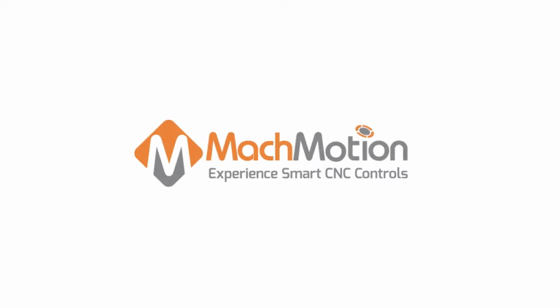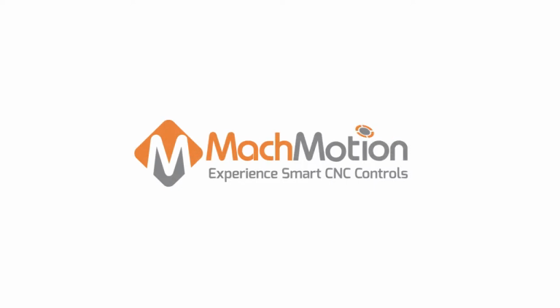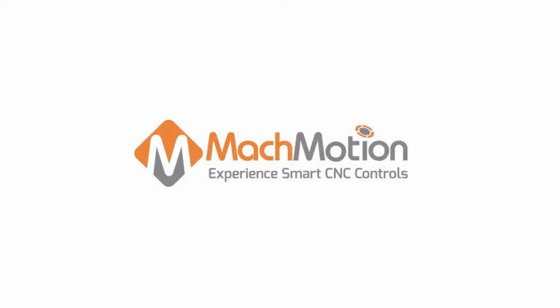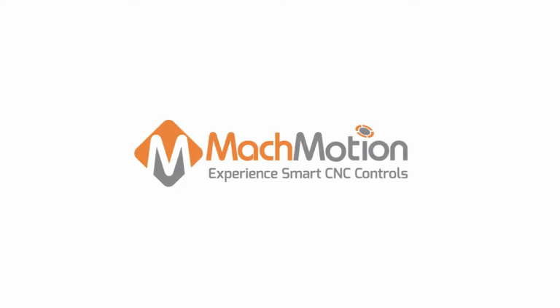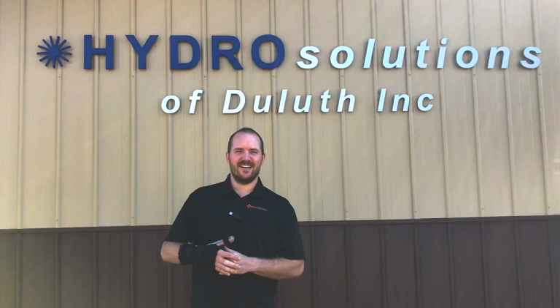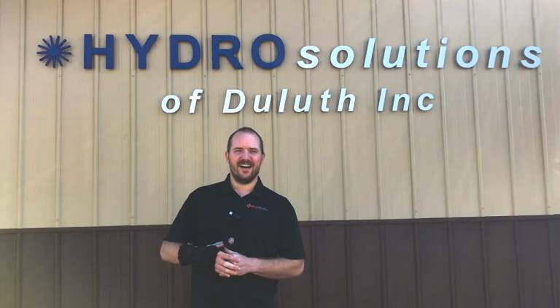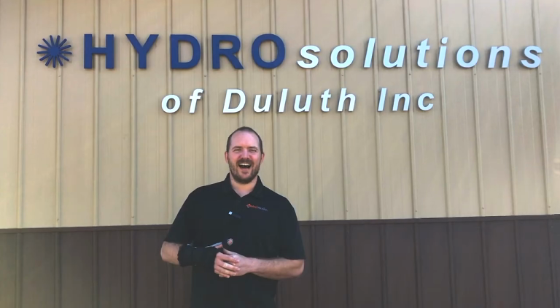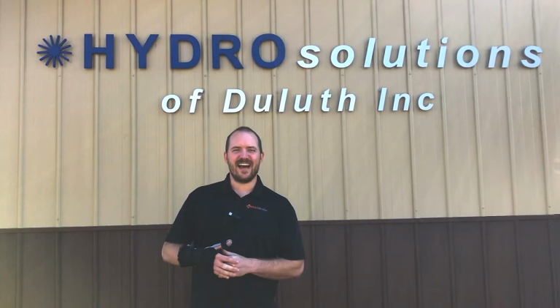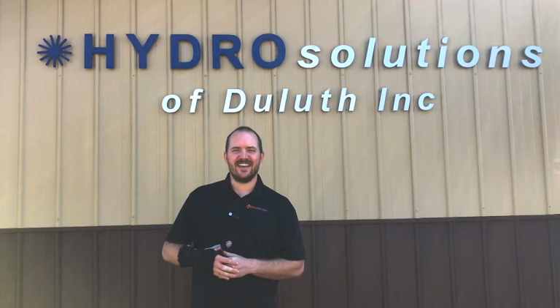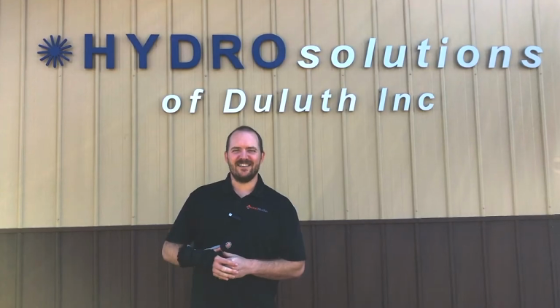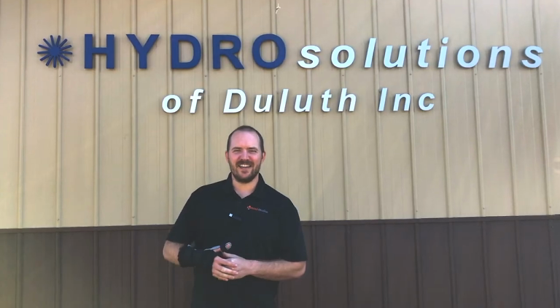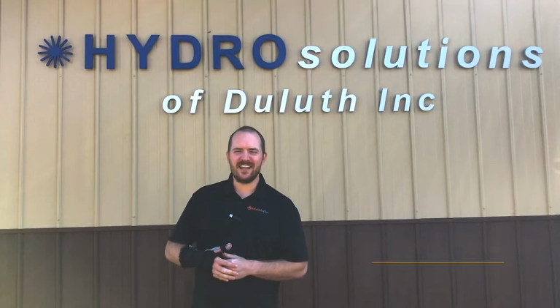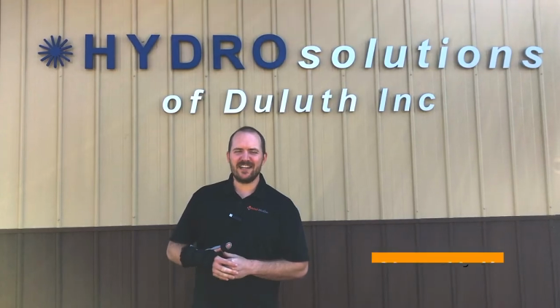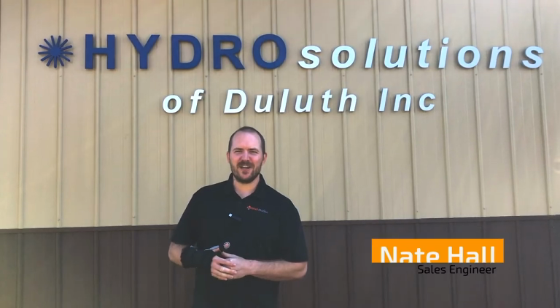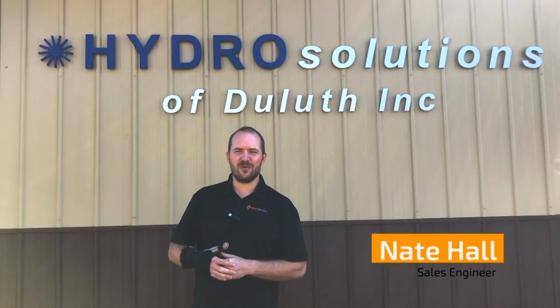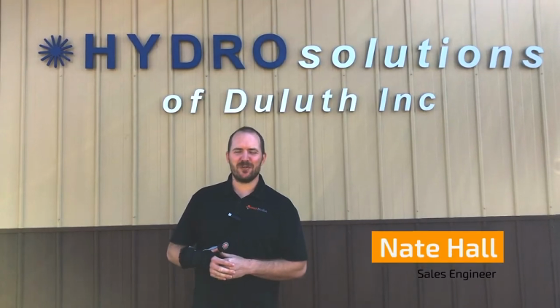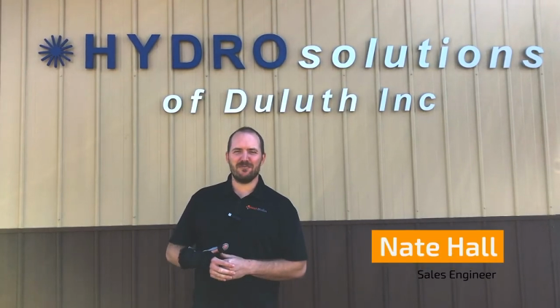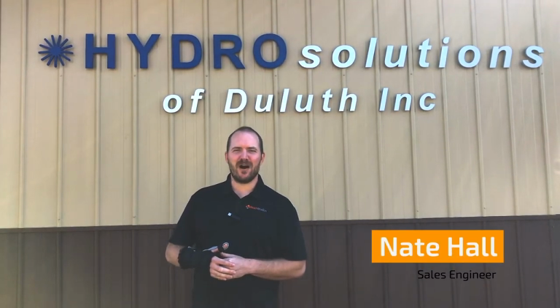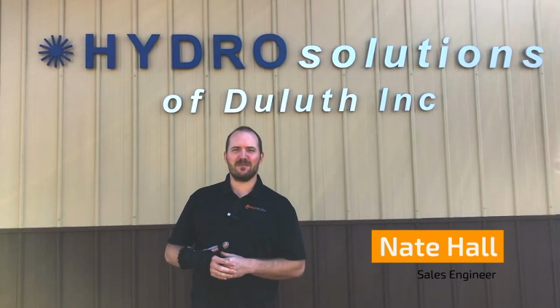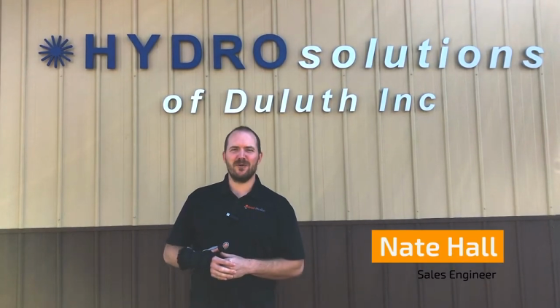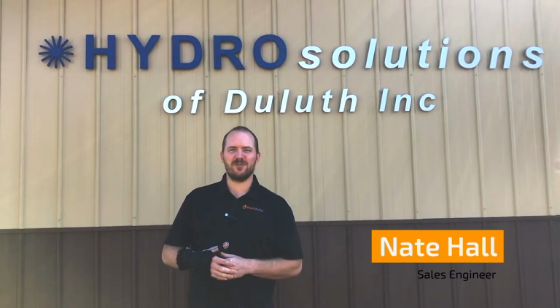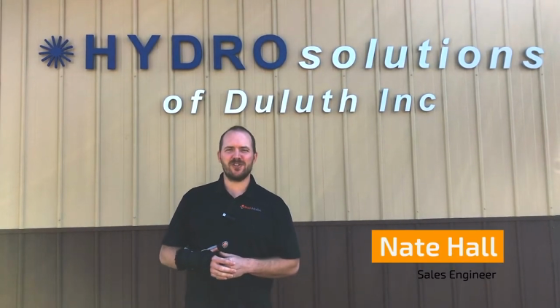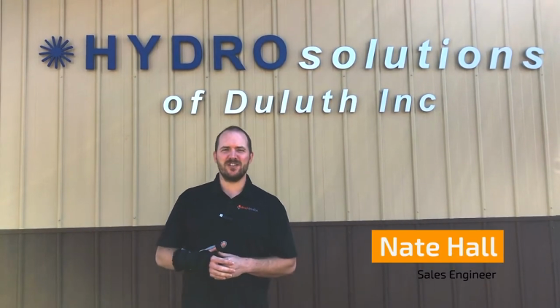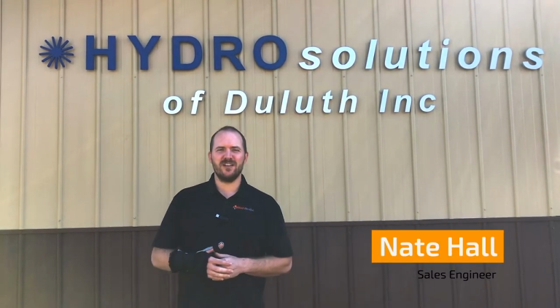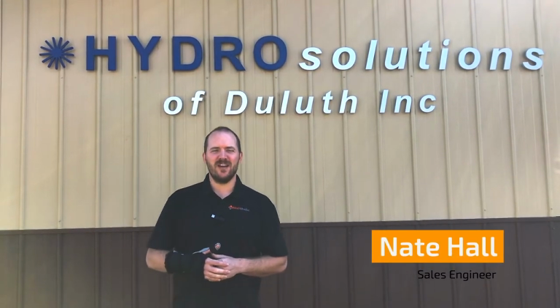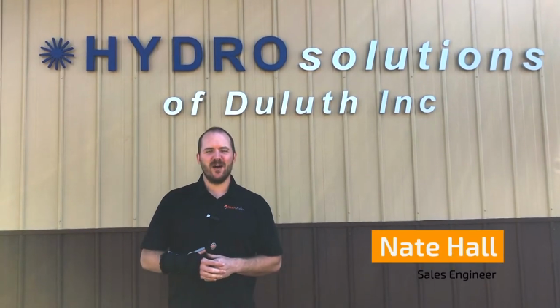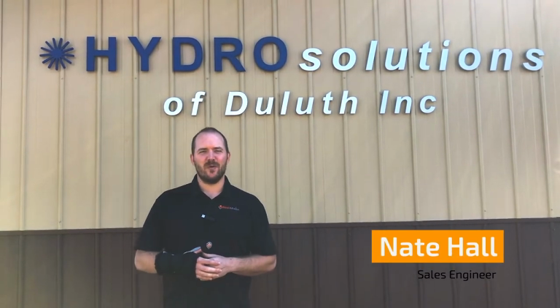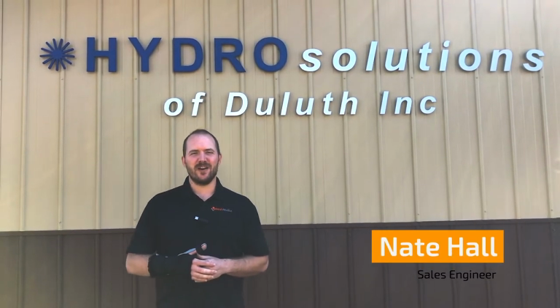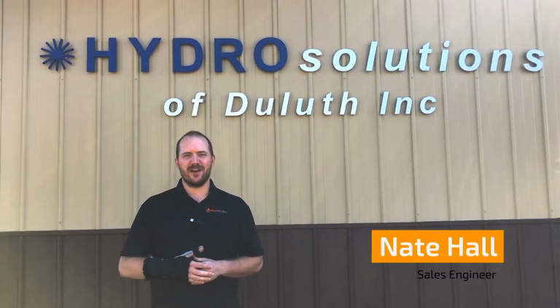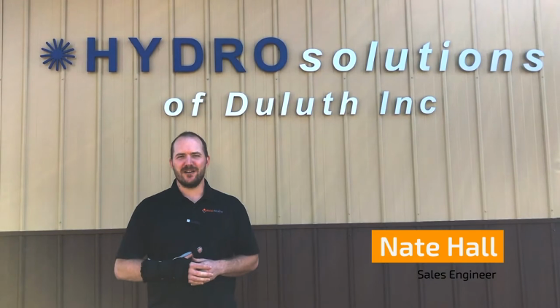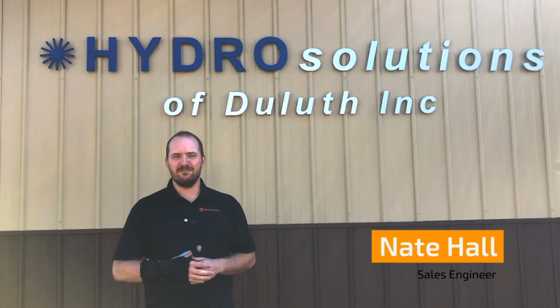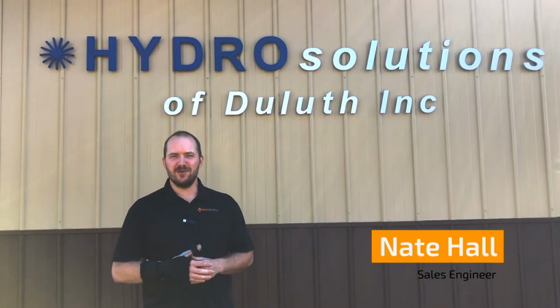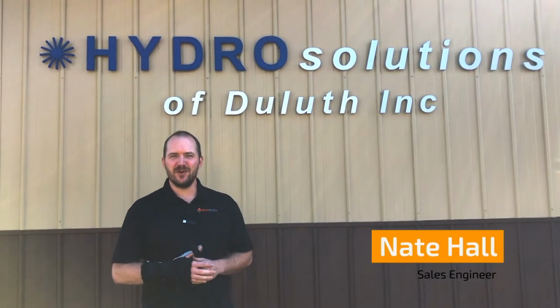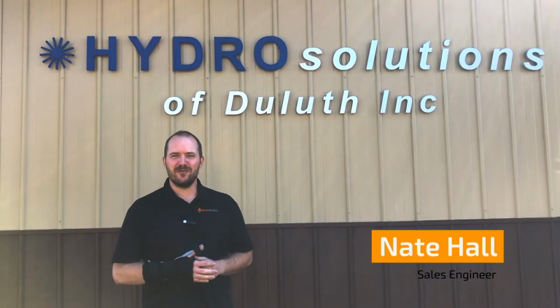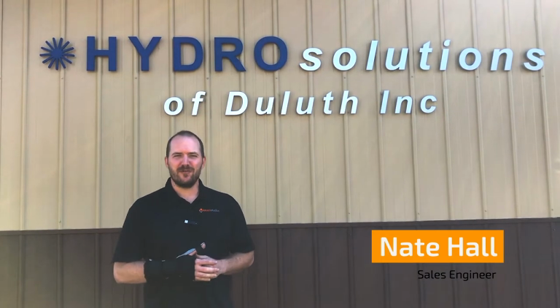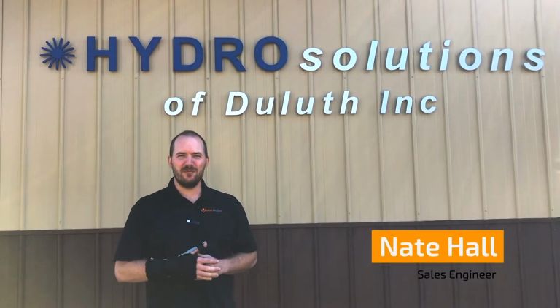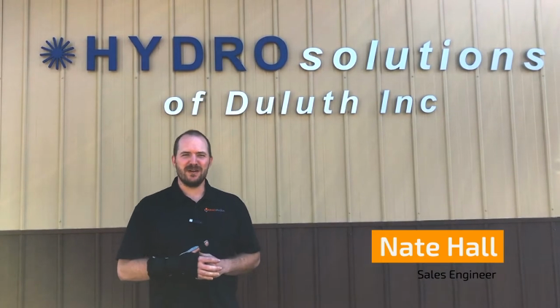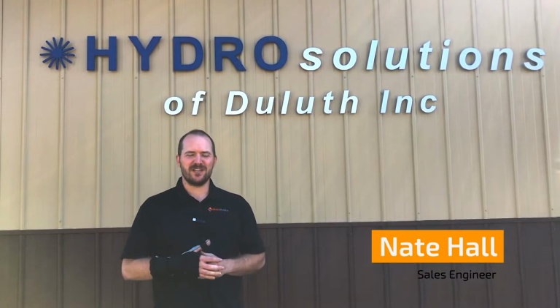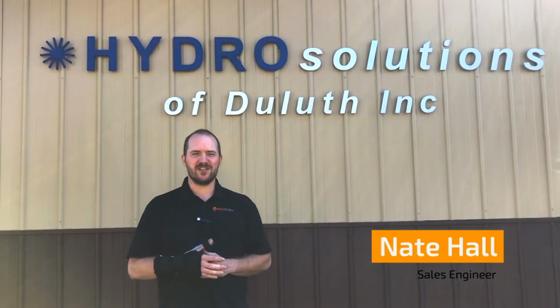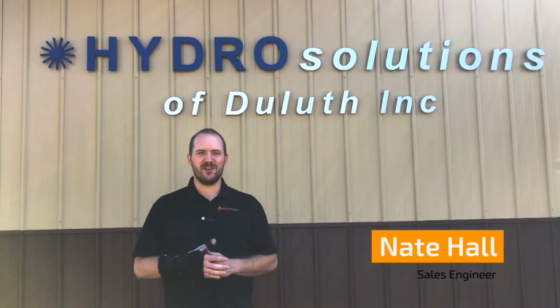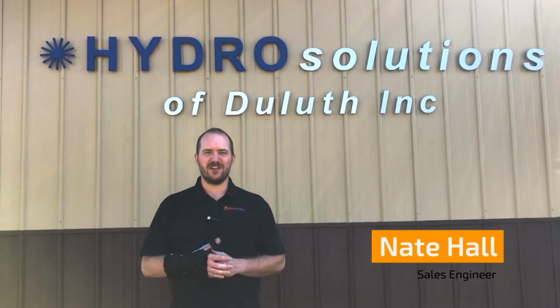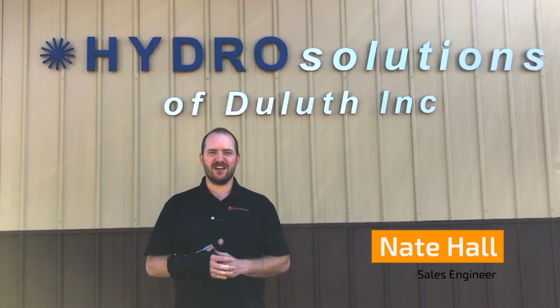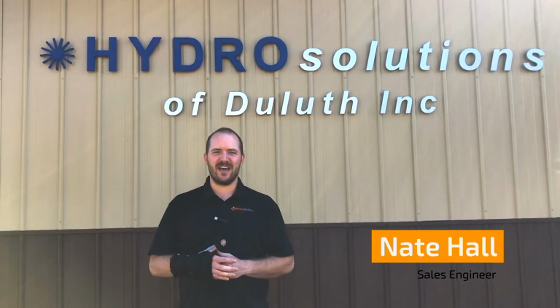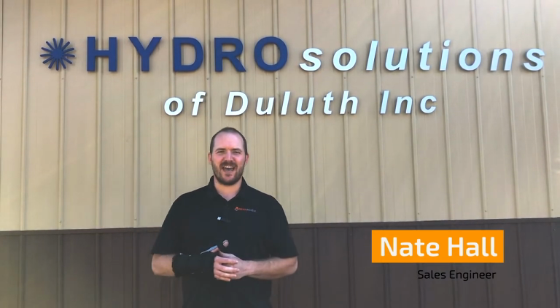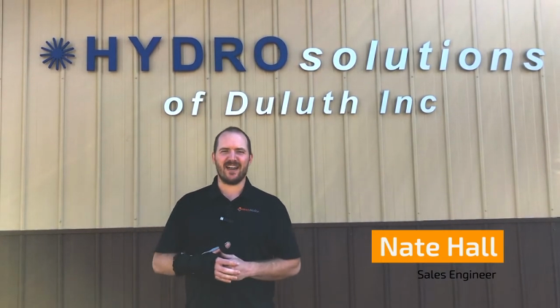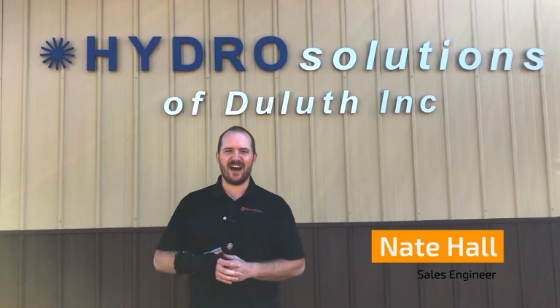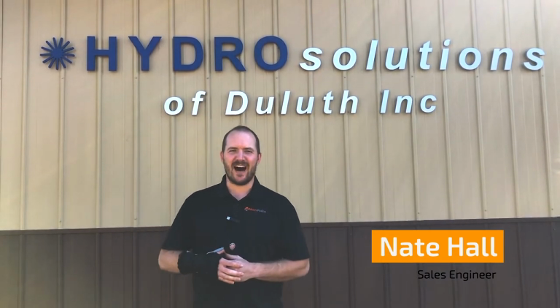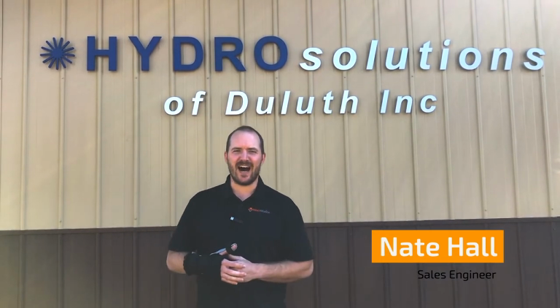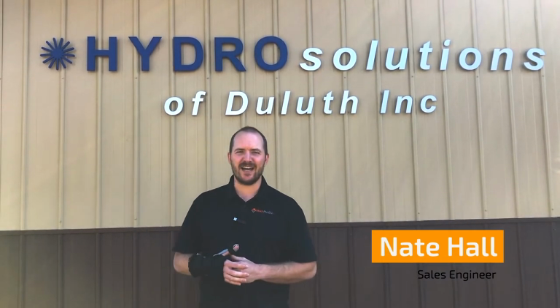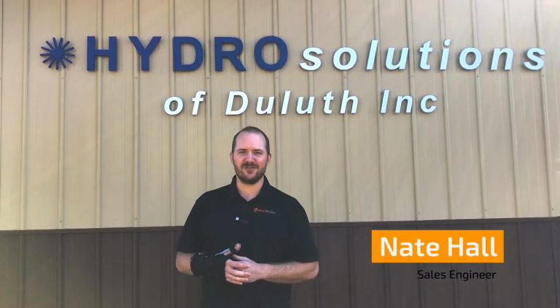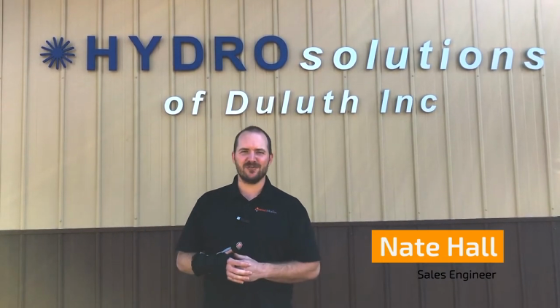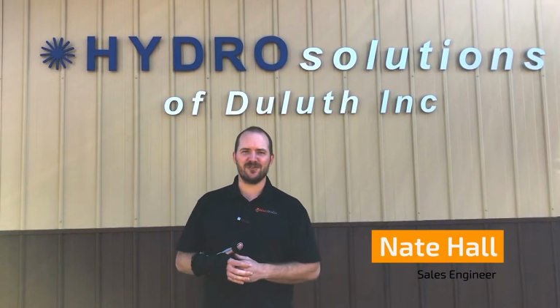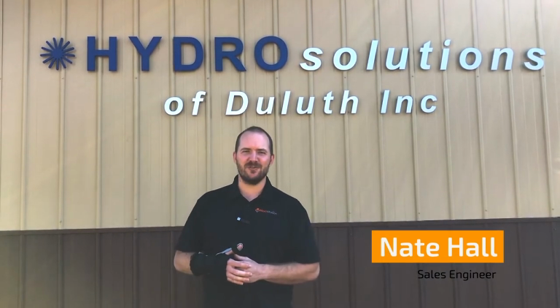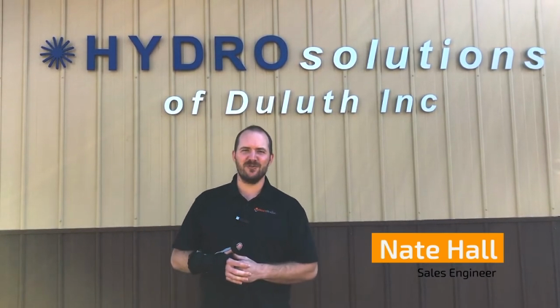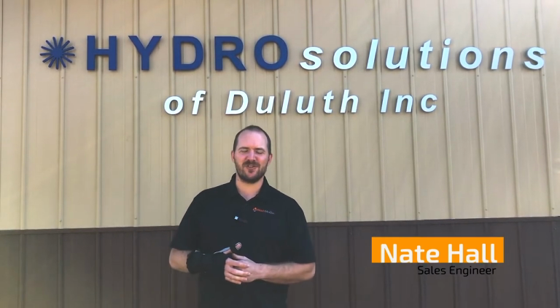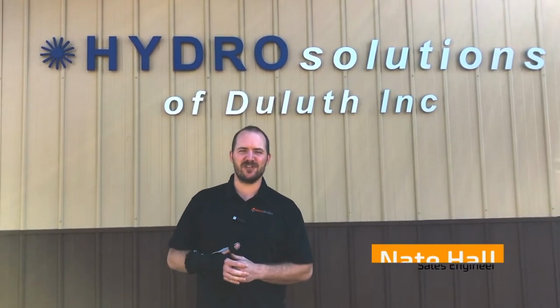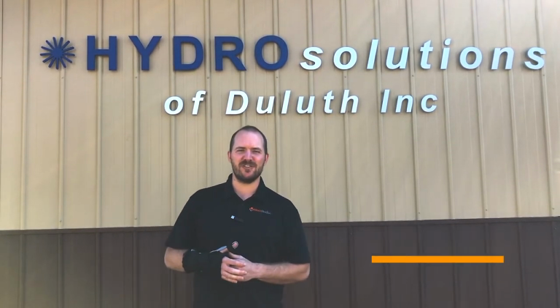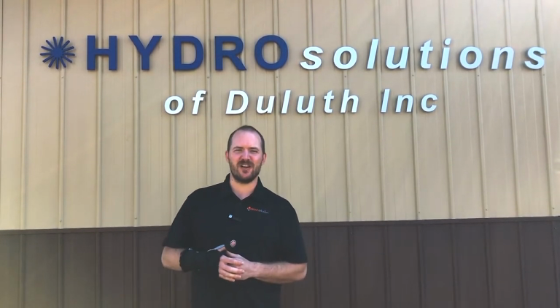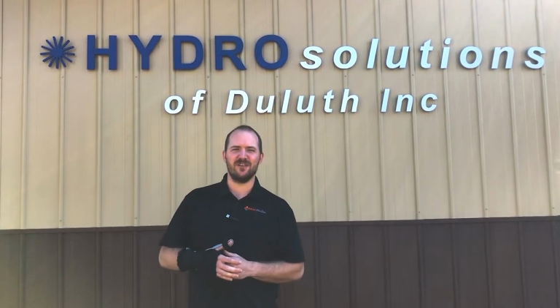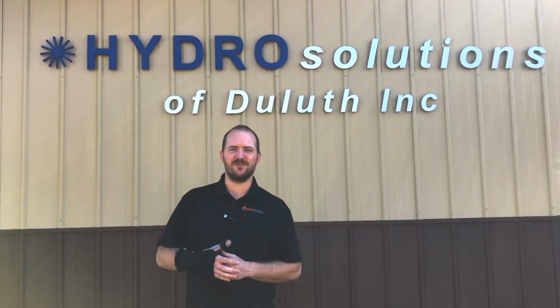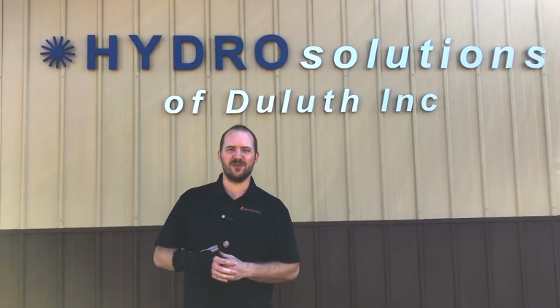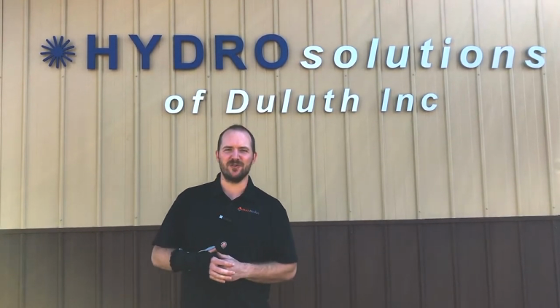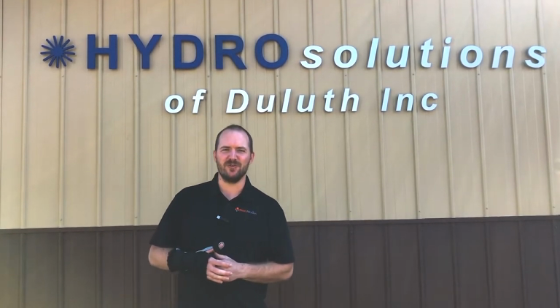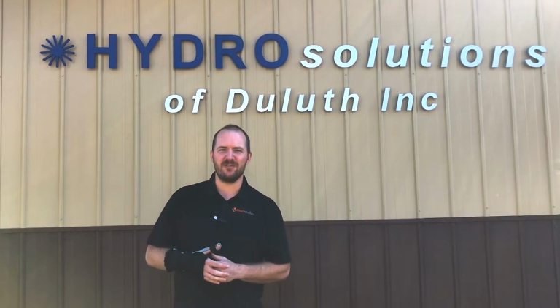Hi, Nate here with MachMotion. We are in beautiful Minnesota at Hydra Solutions of Duluth.